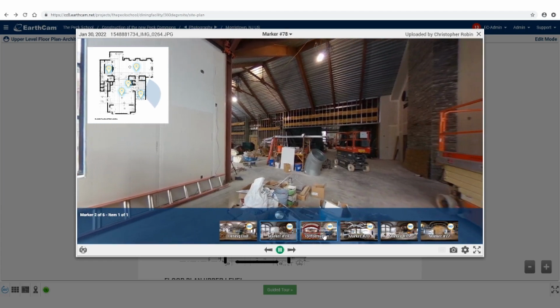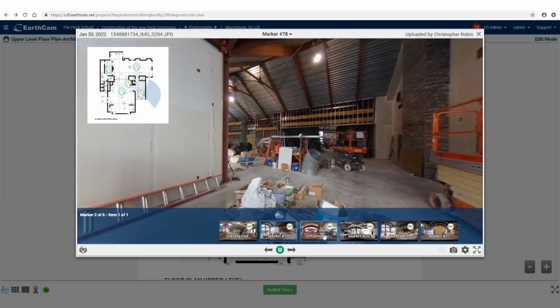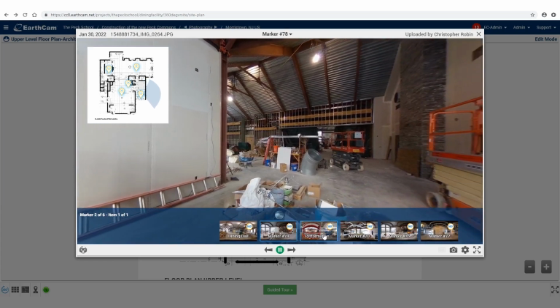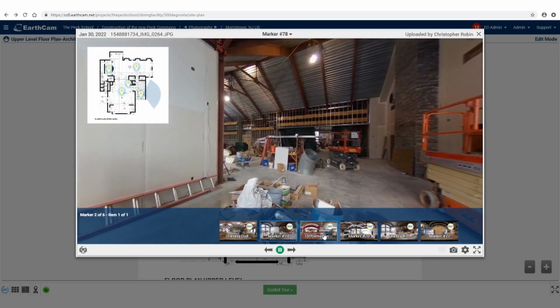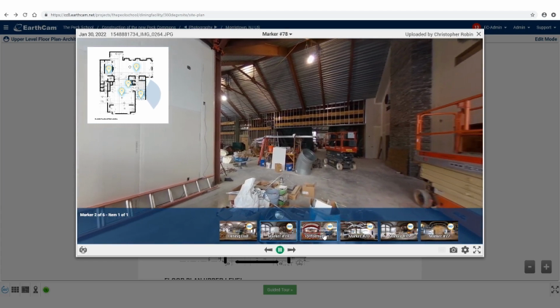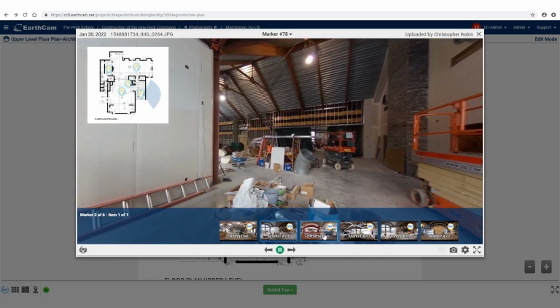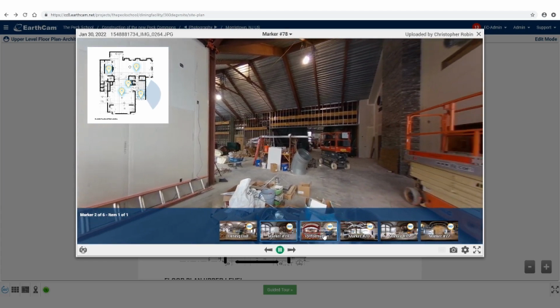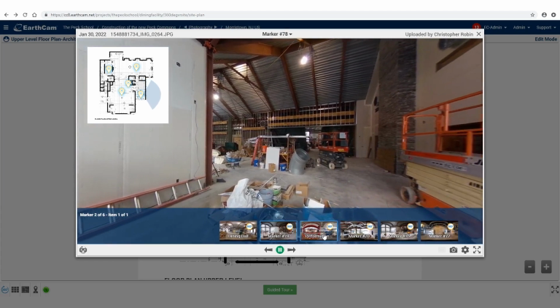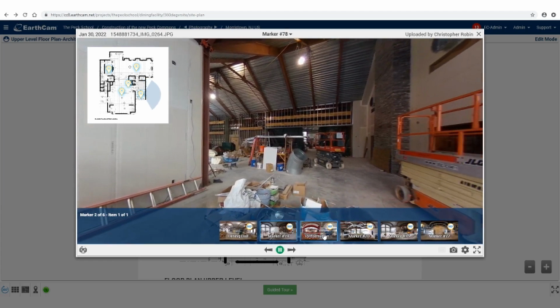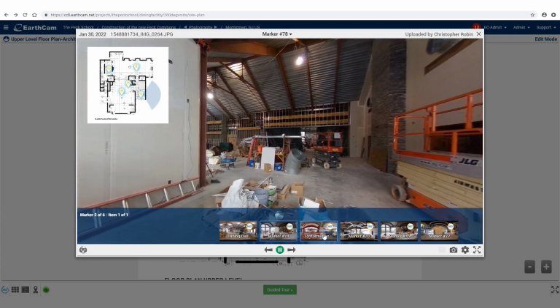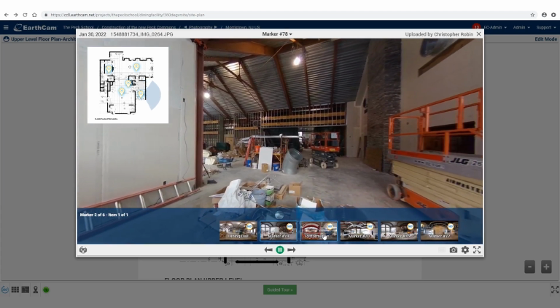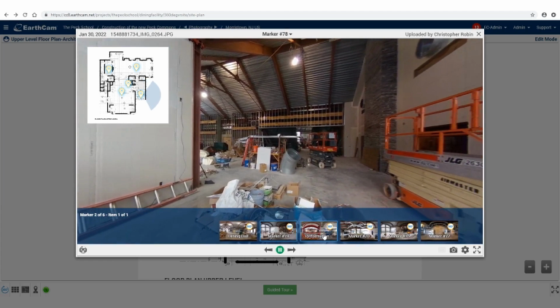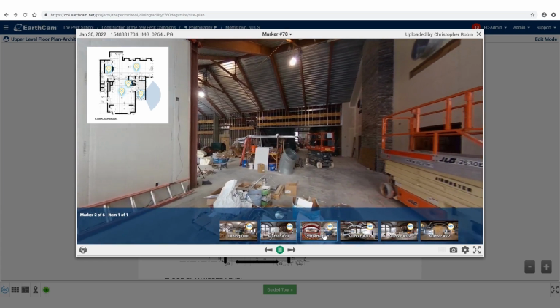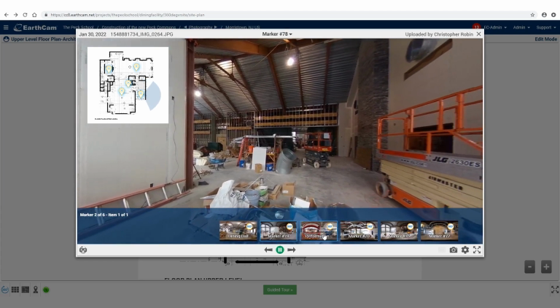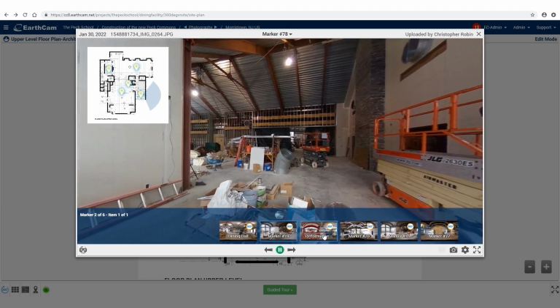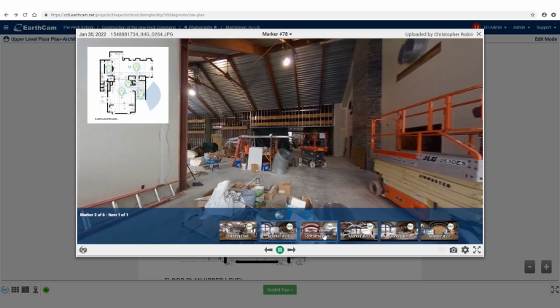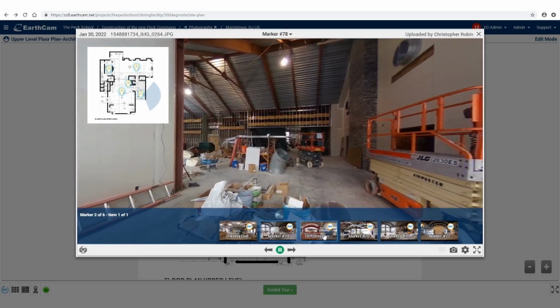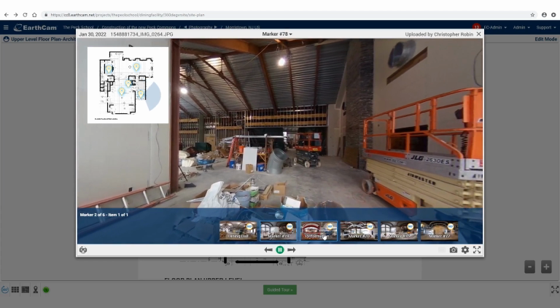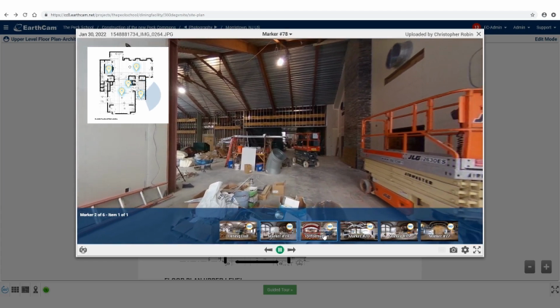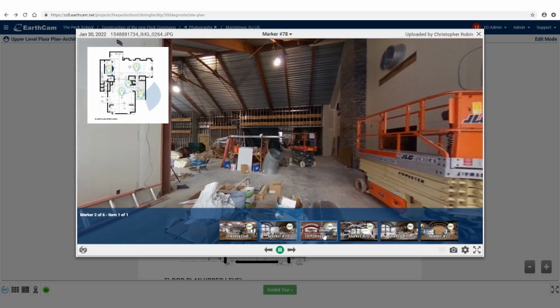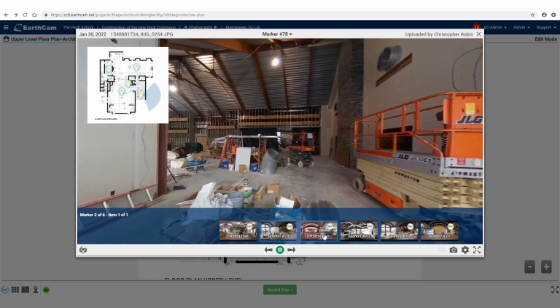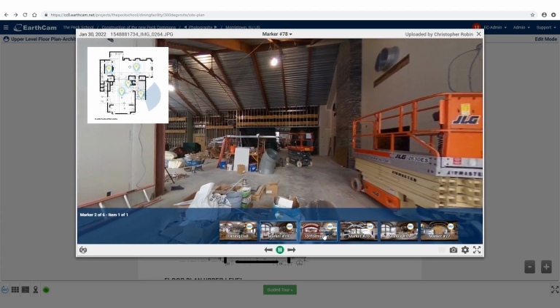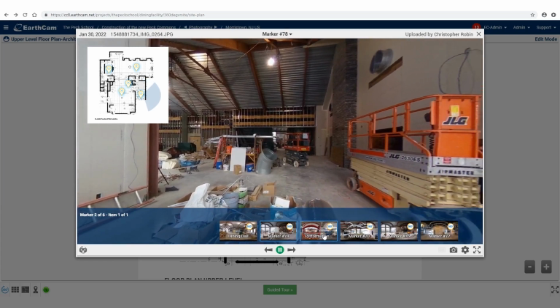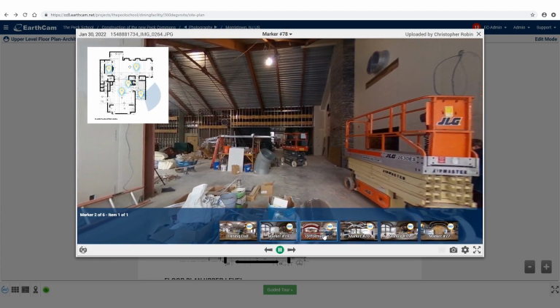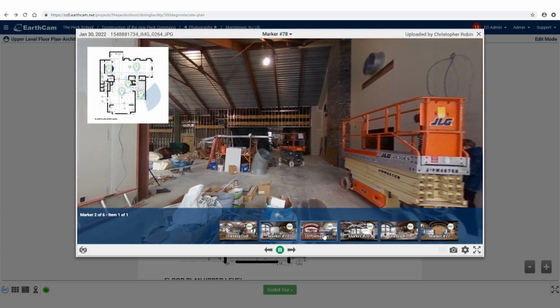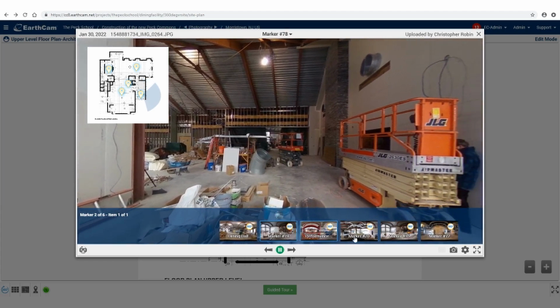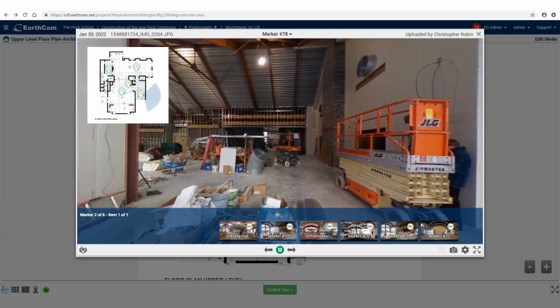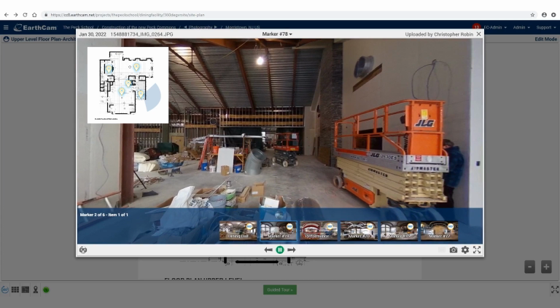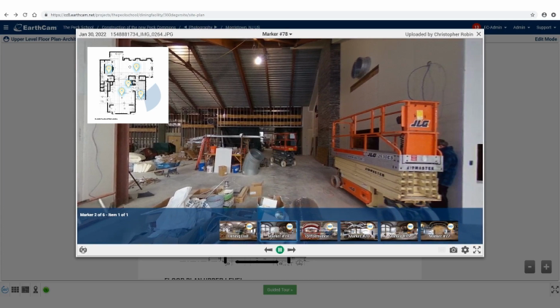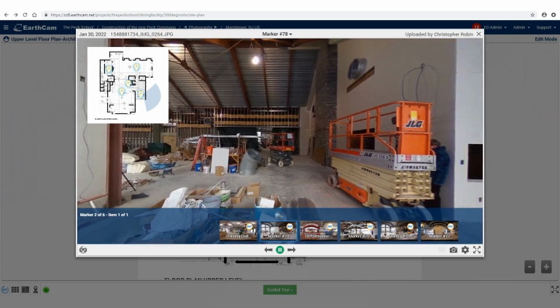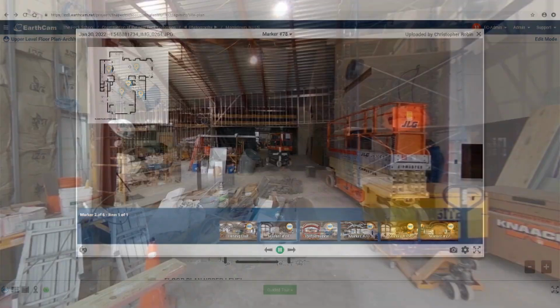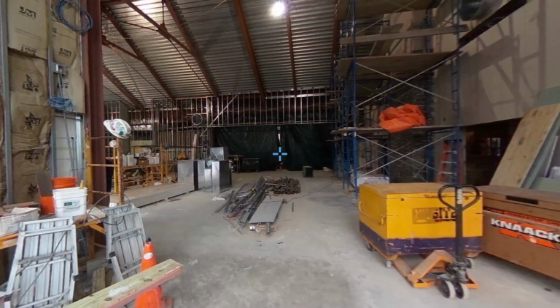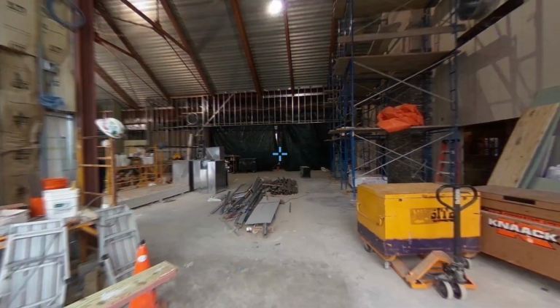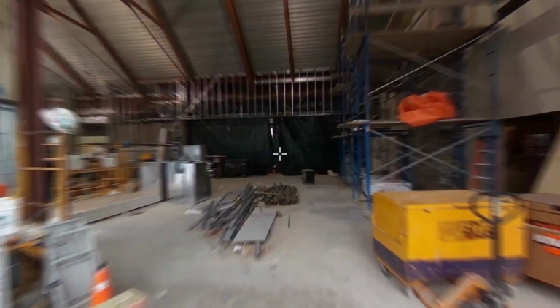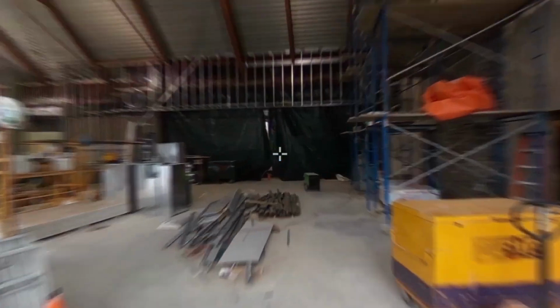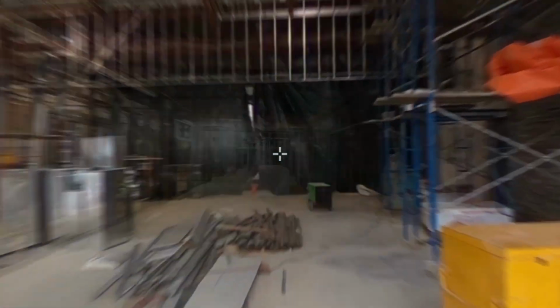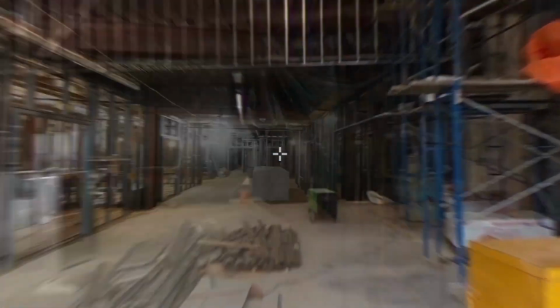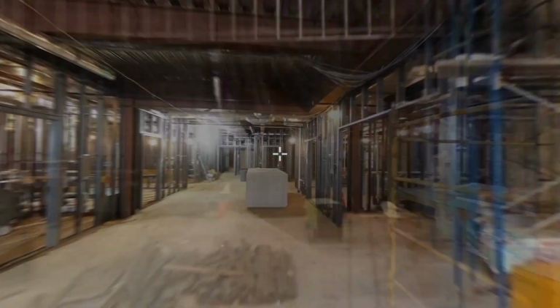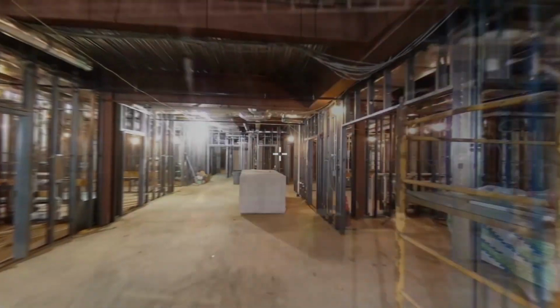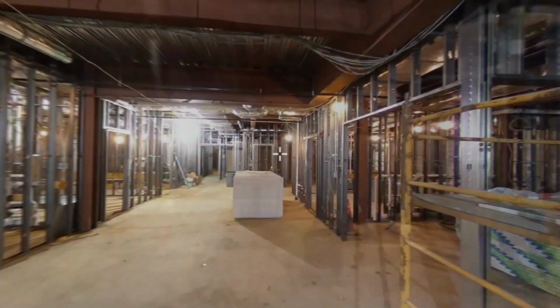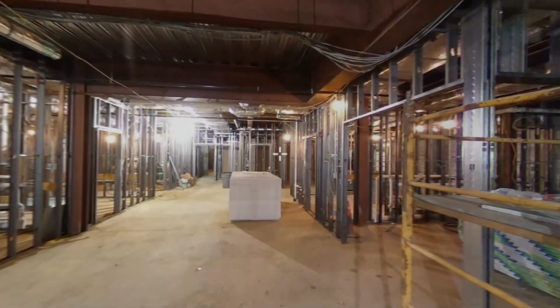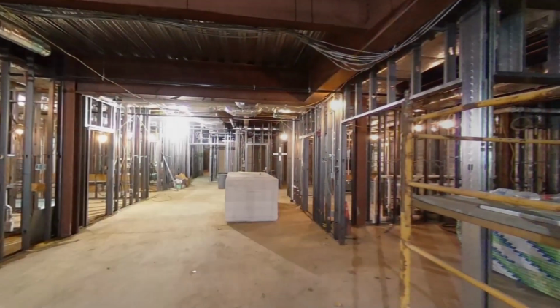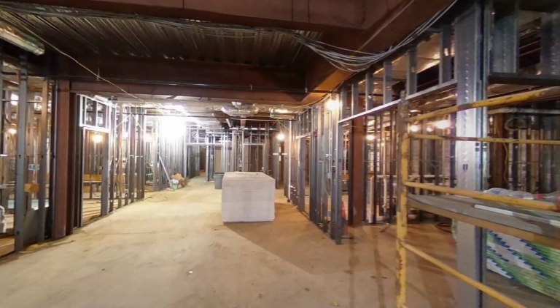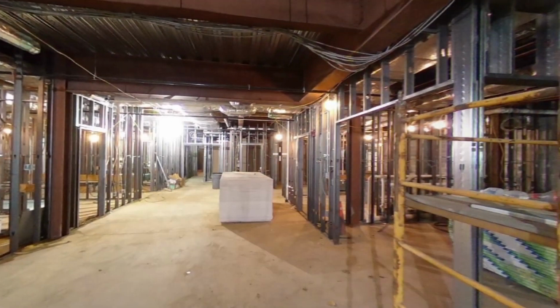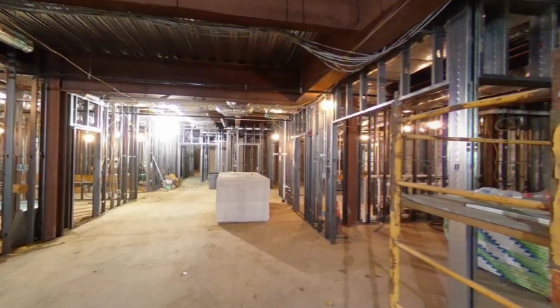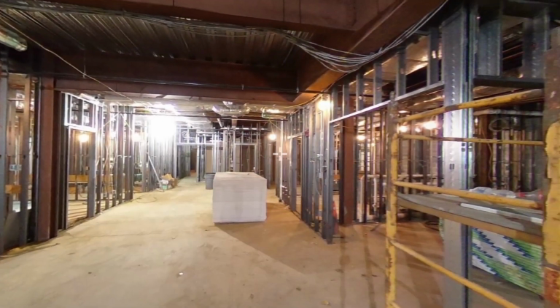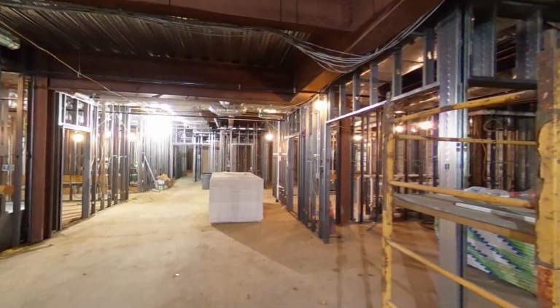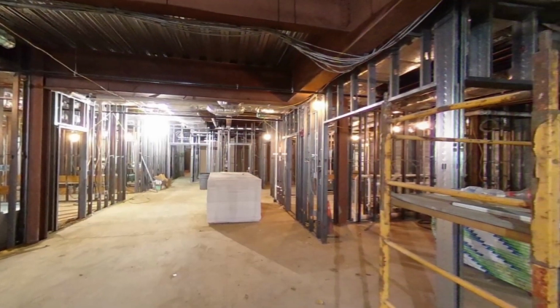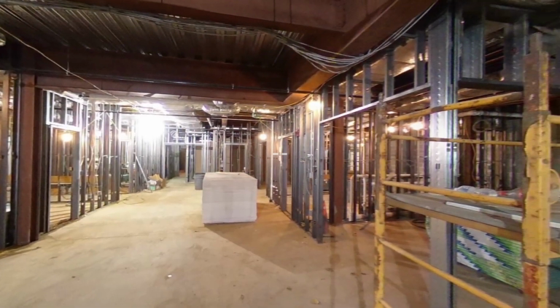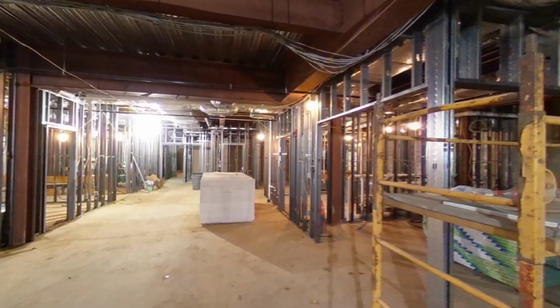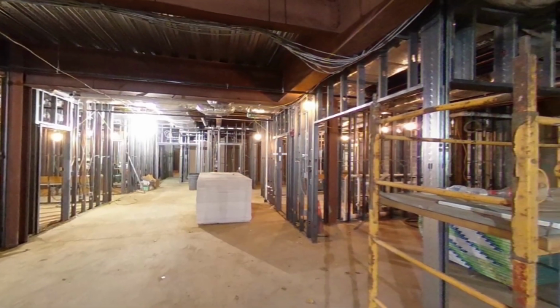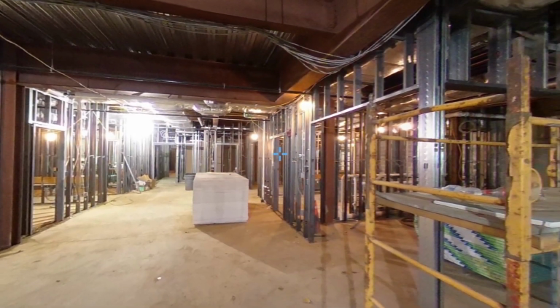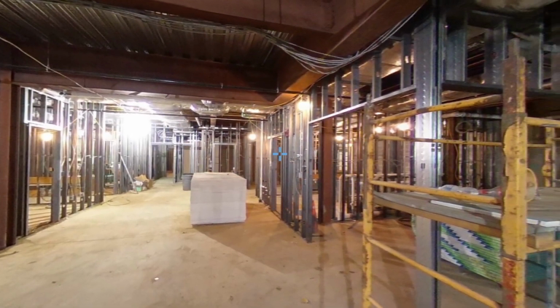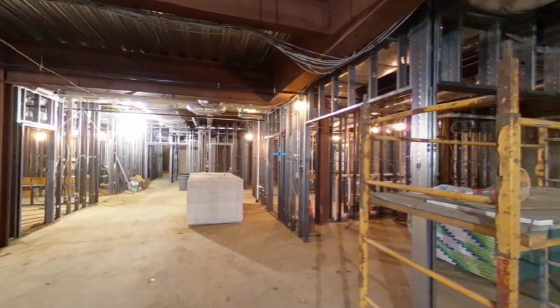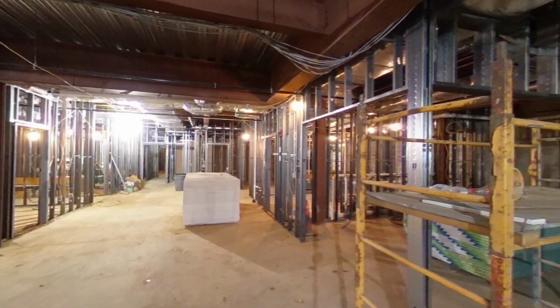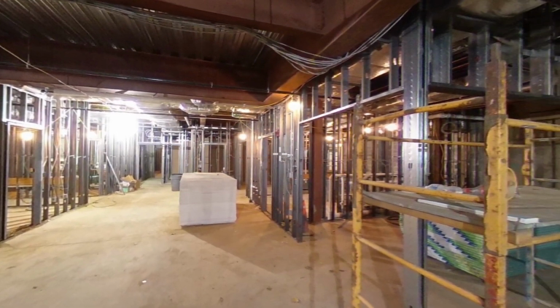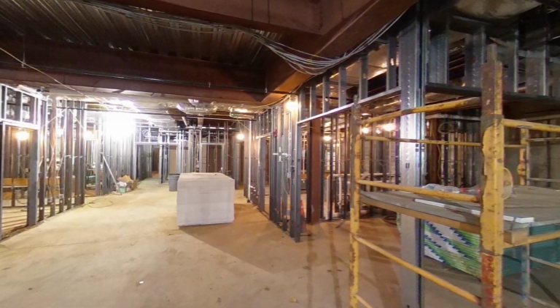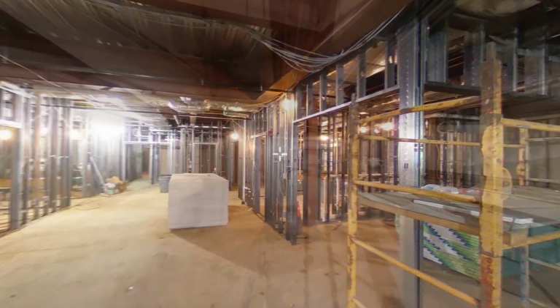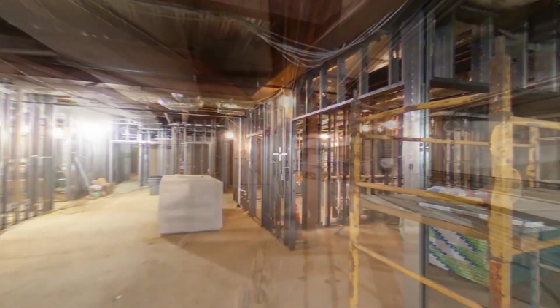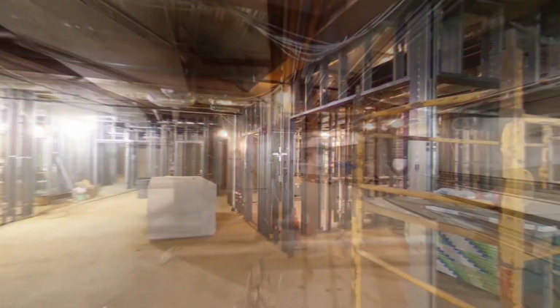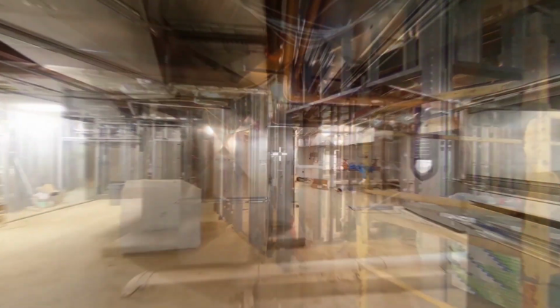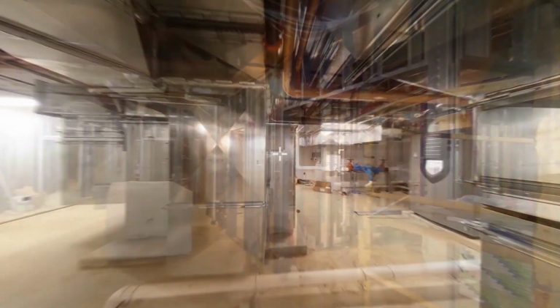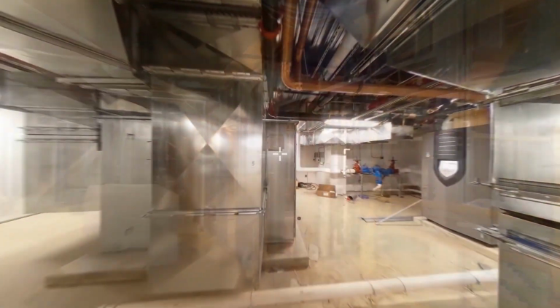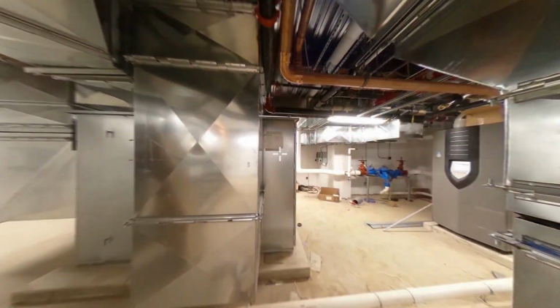You can virtually walk through your job site and inspect ongoing progress with detailed 360 progress photos and video.